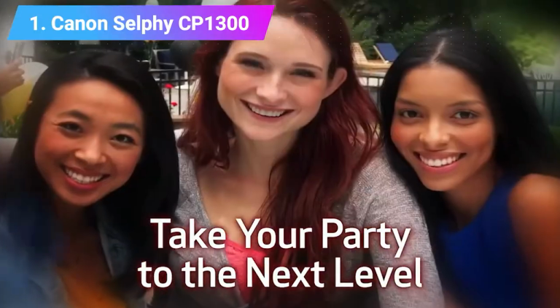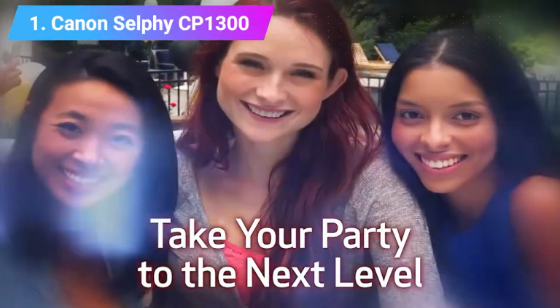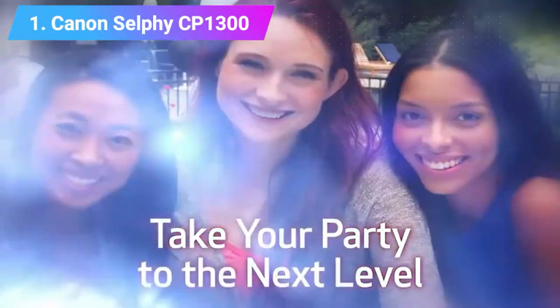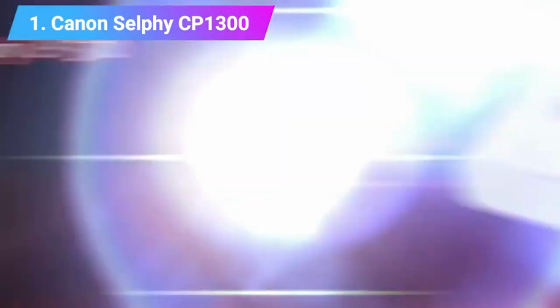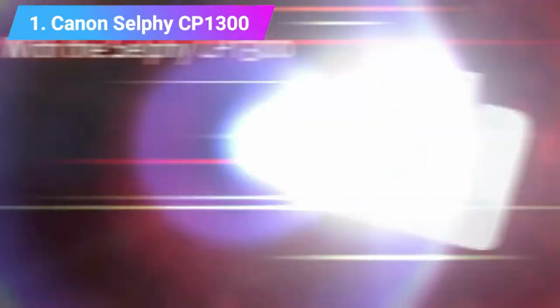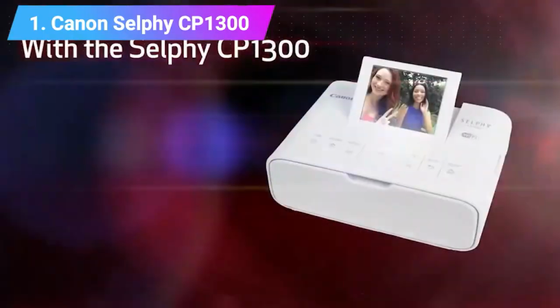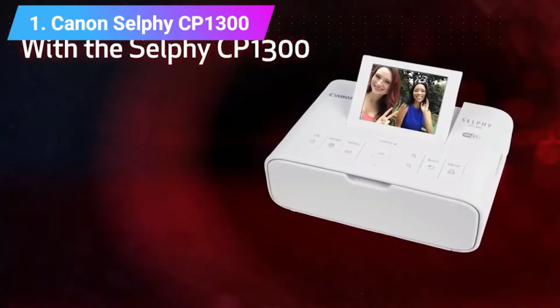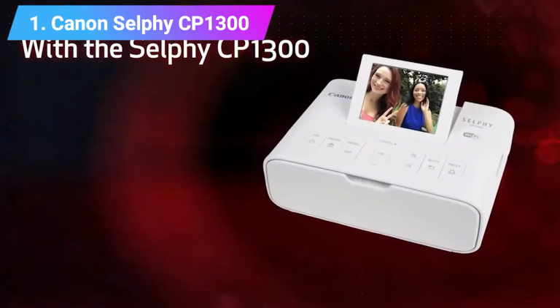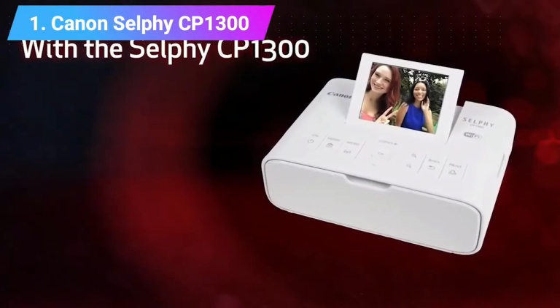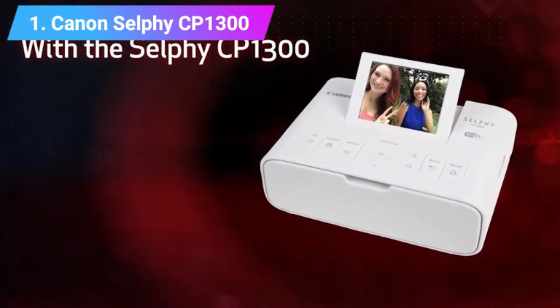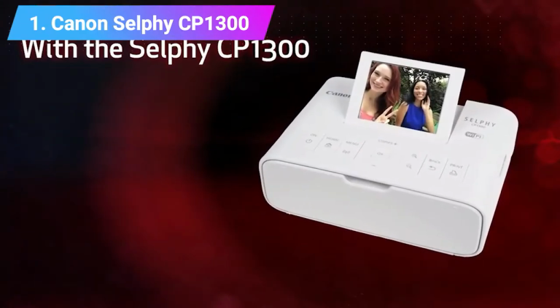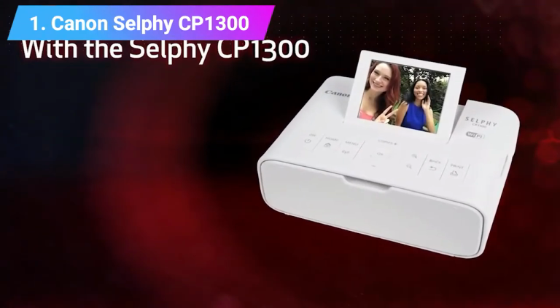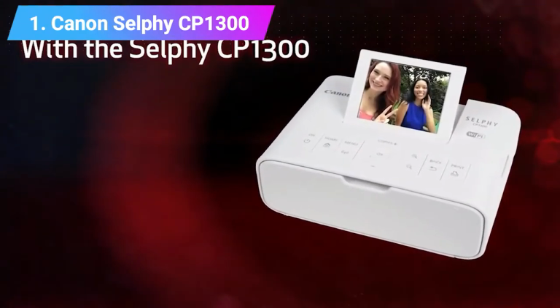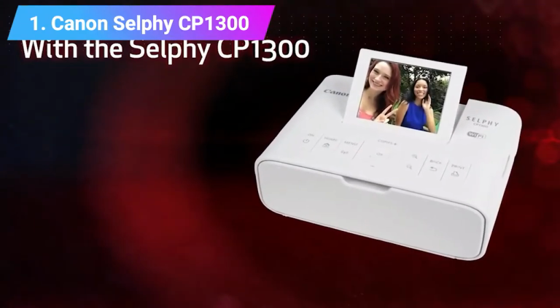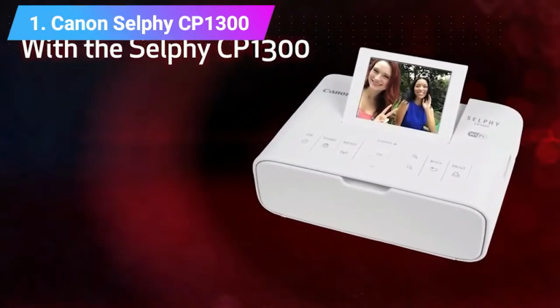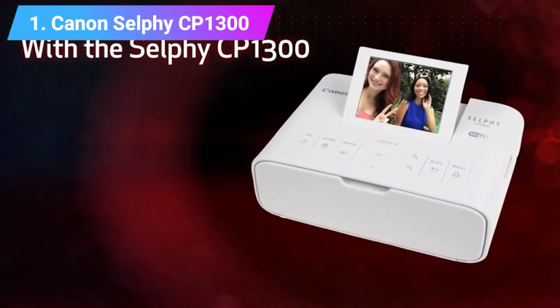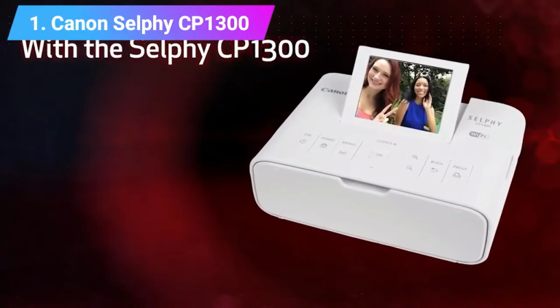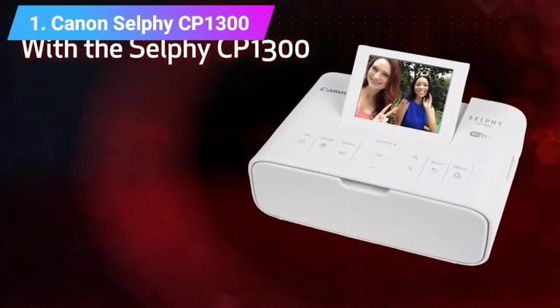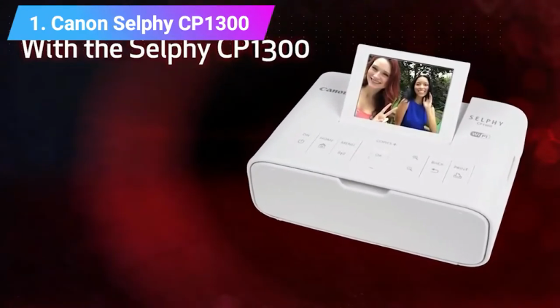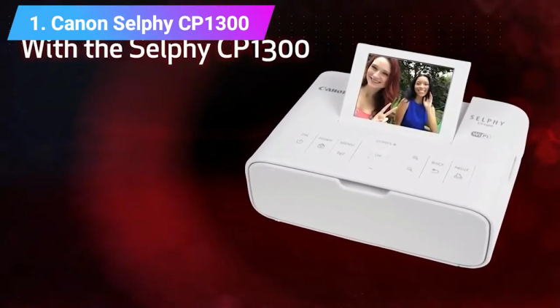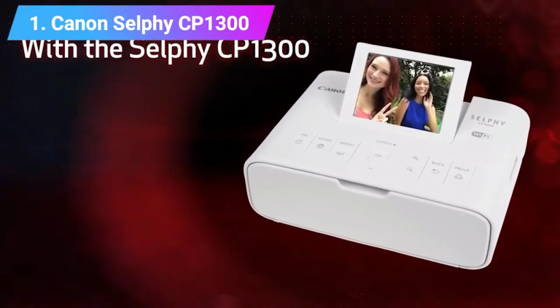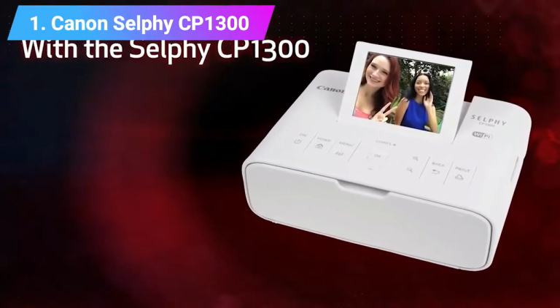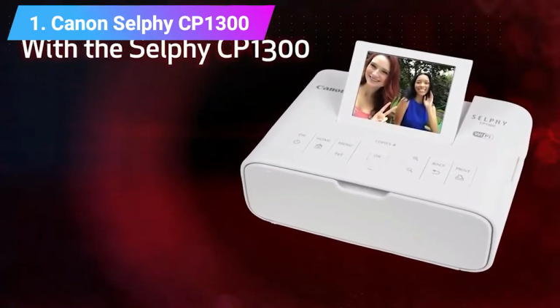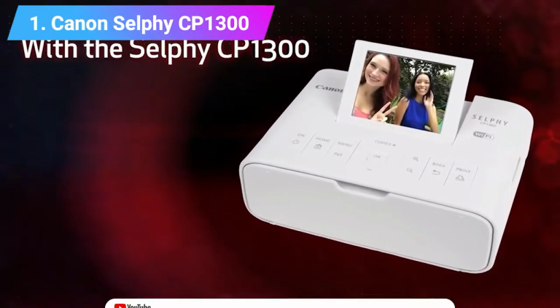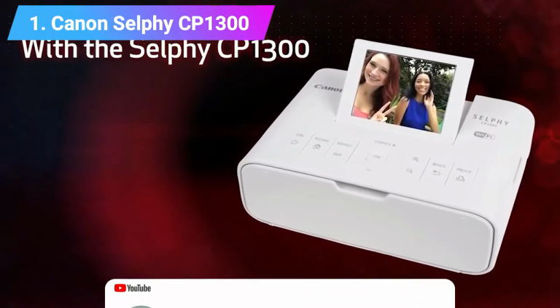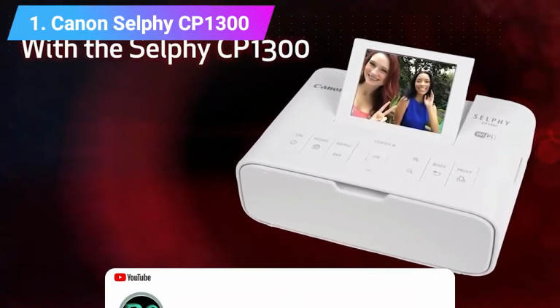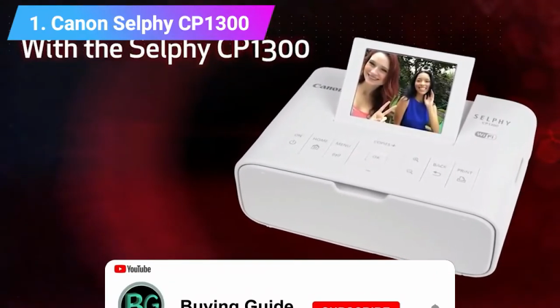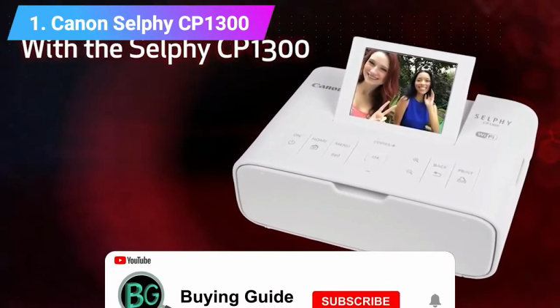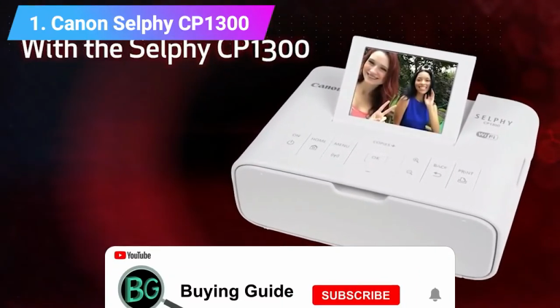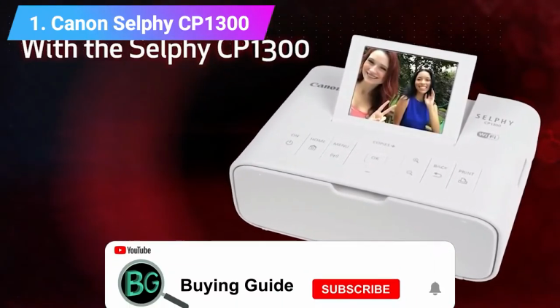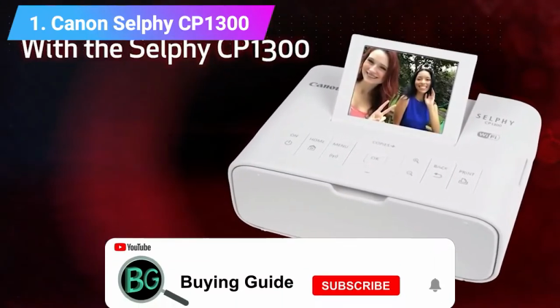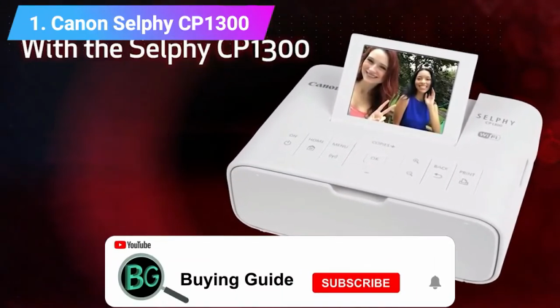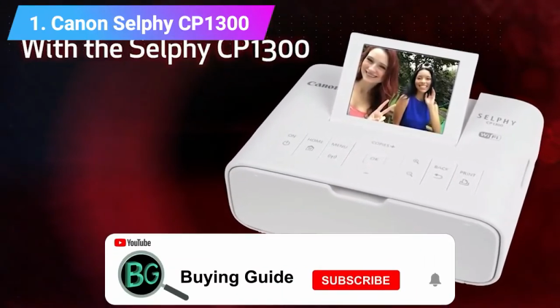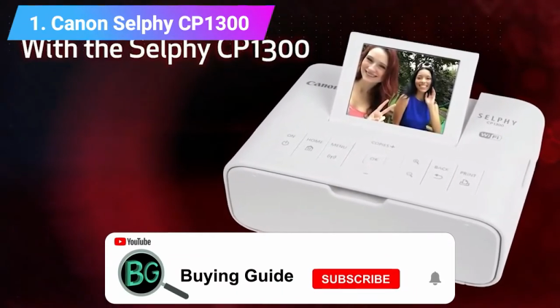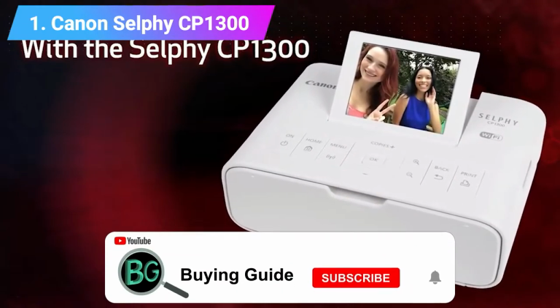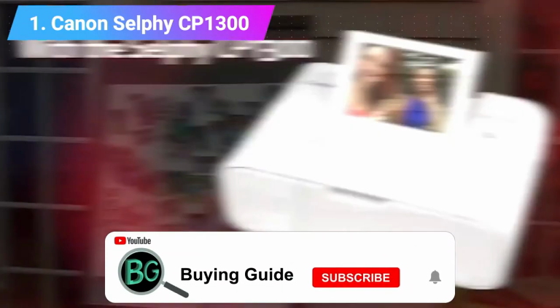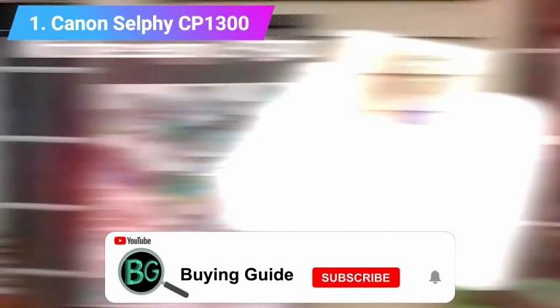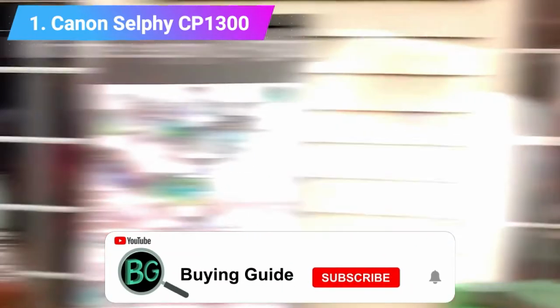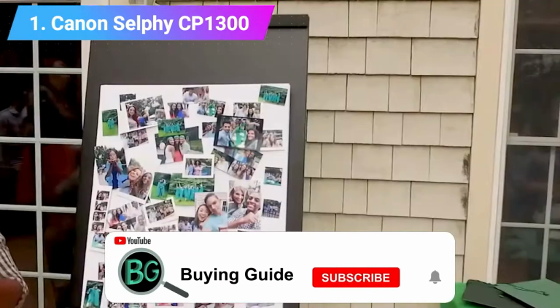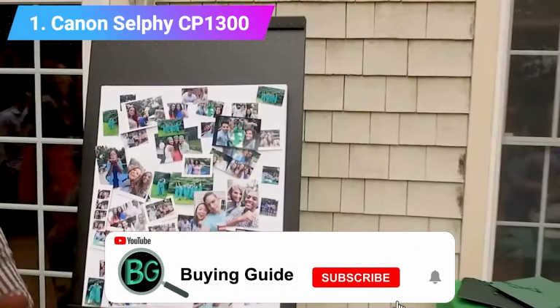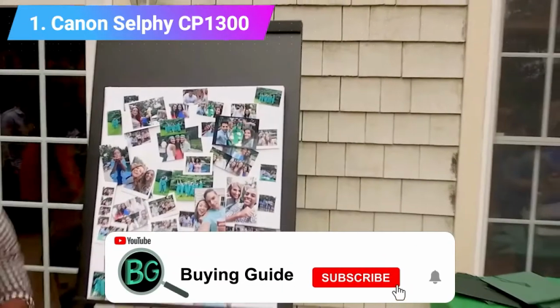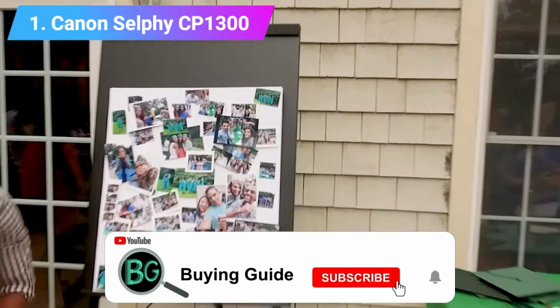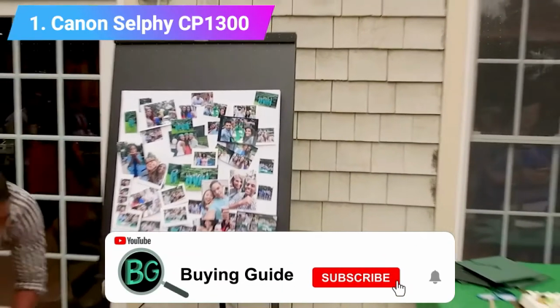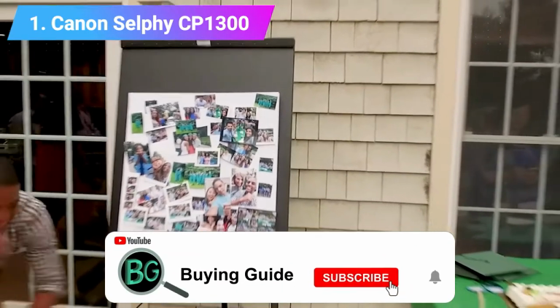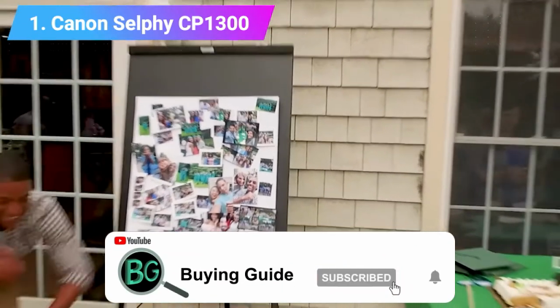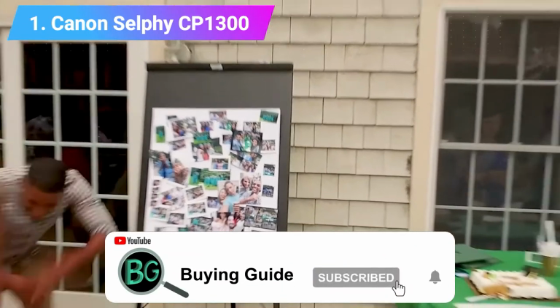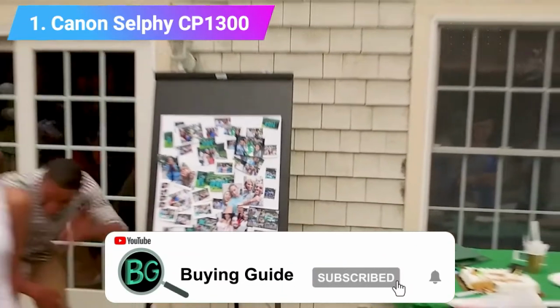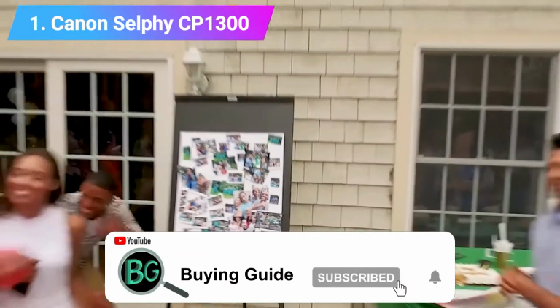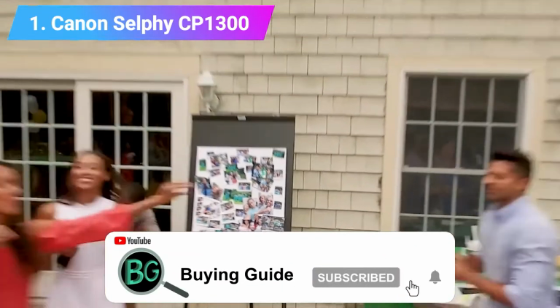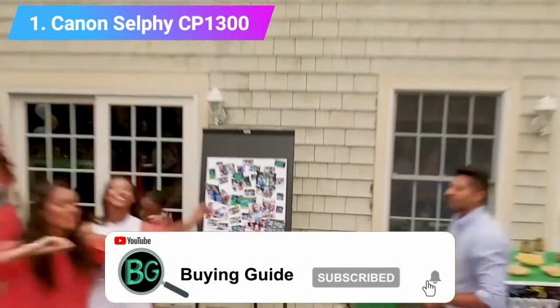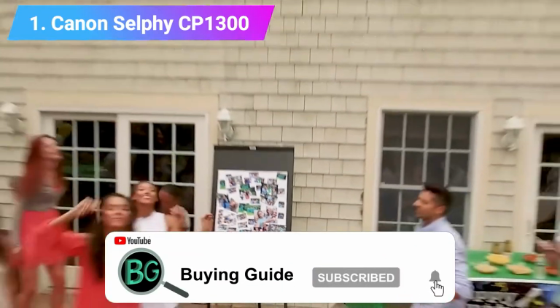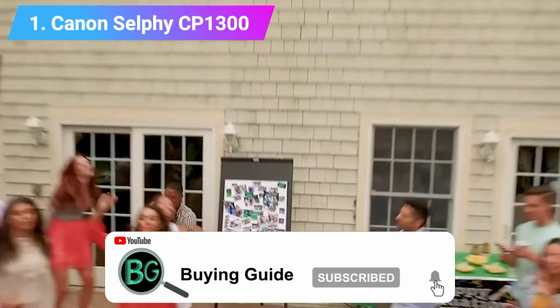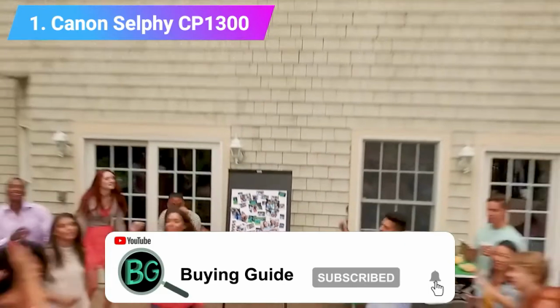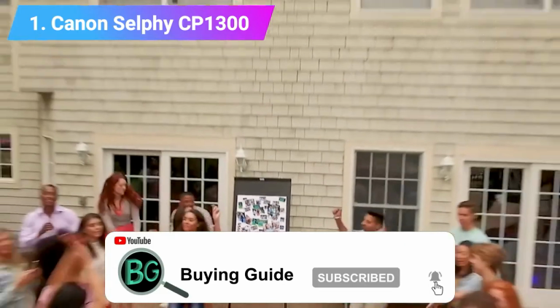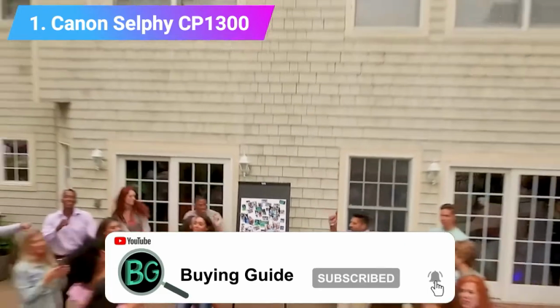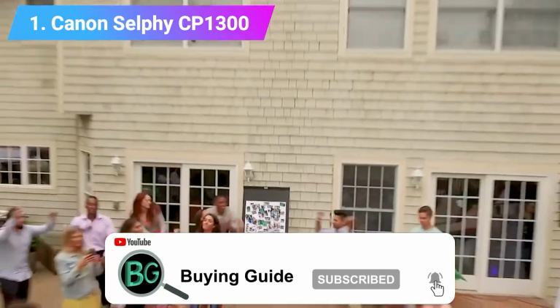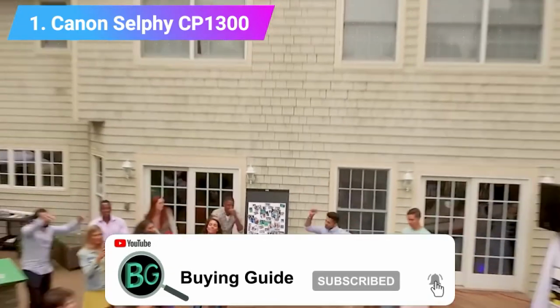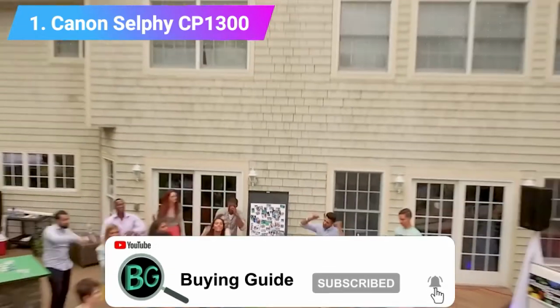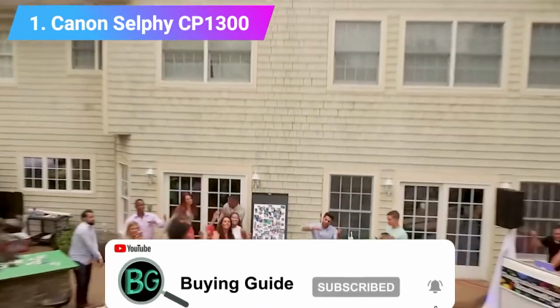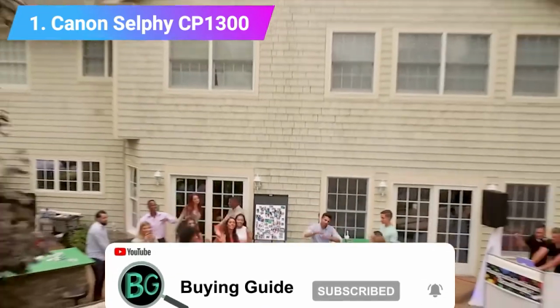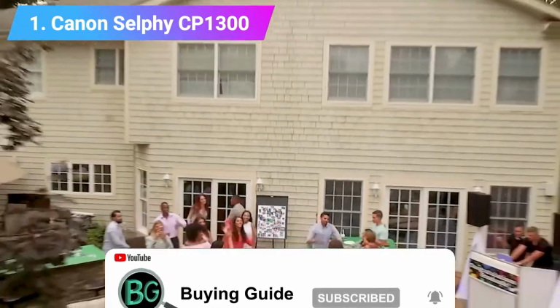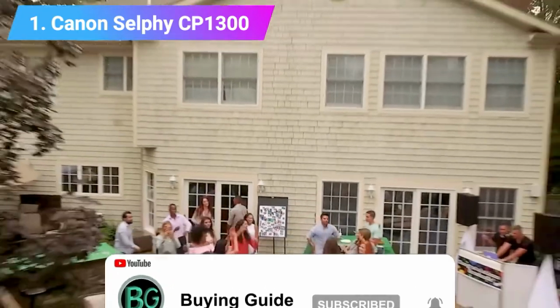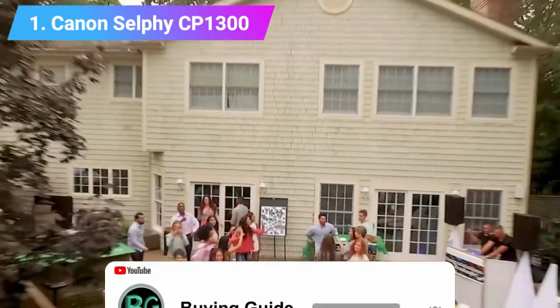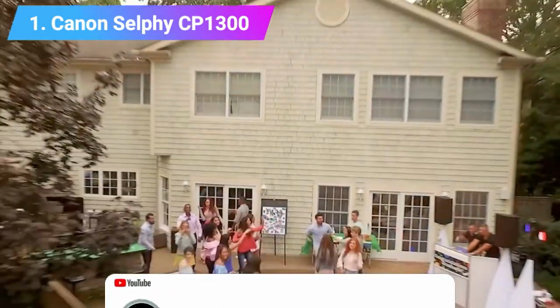Check the product link and price in the video description below. Please subscribe to our channel and hit the bell button for more updates.